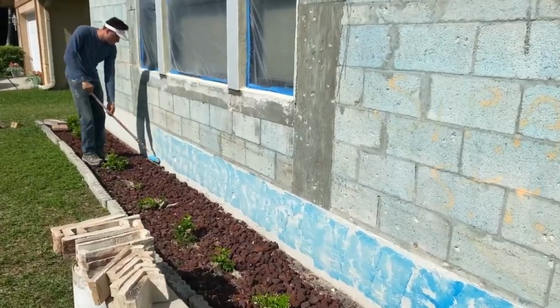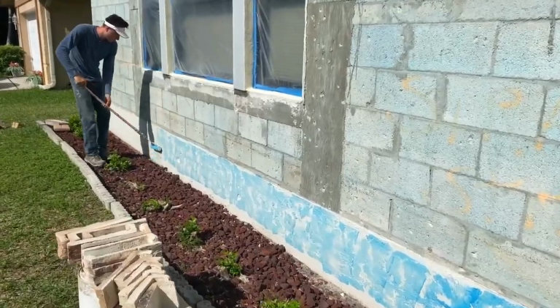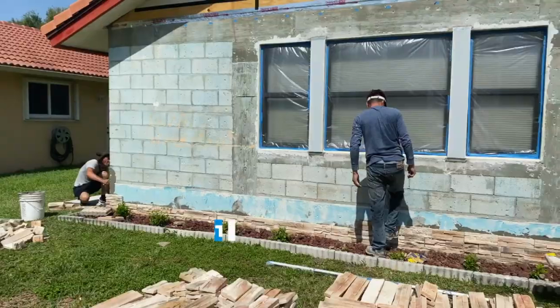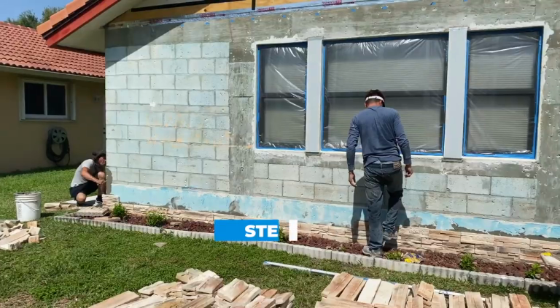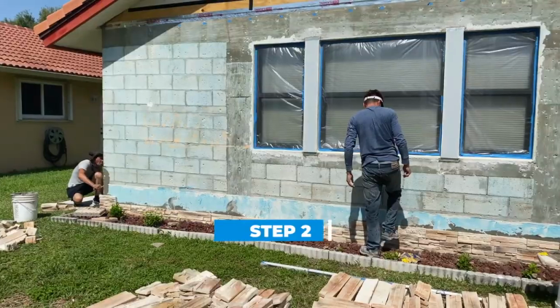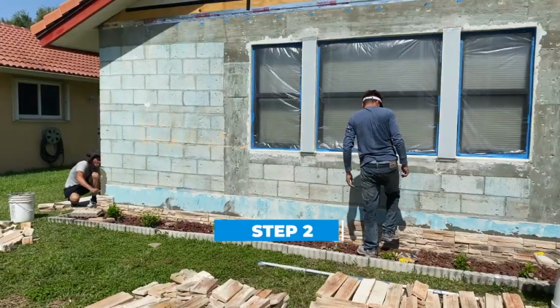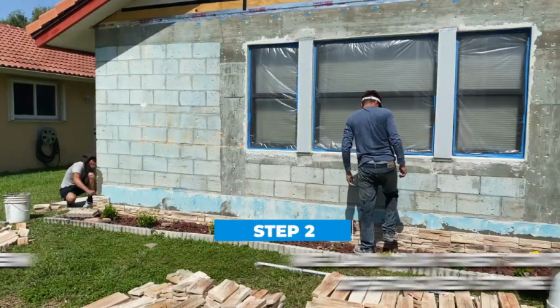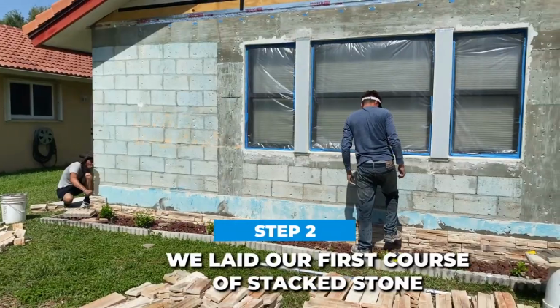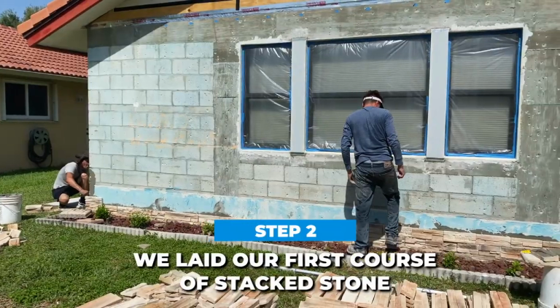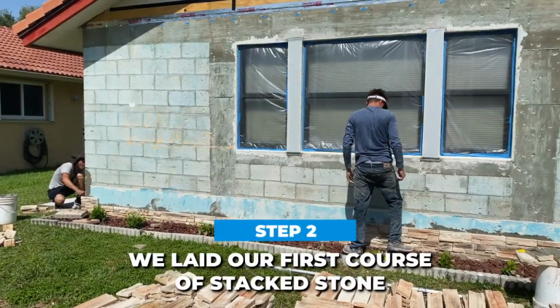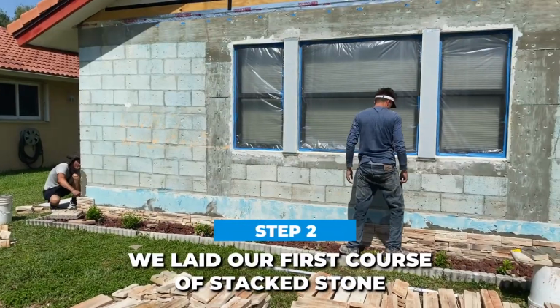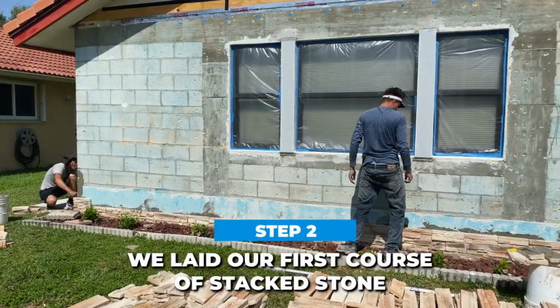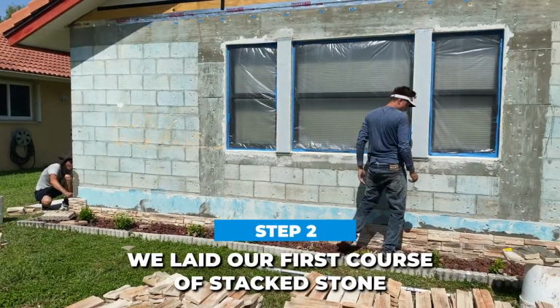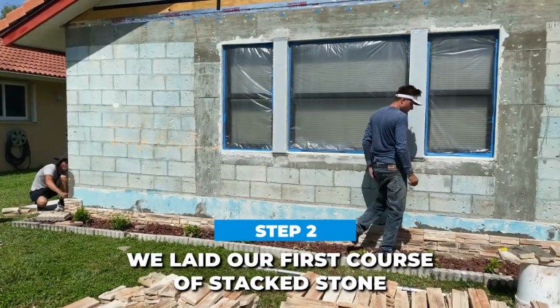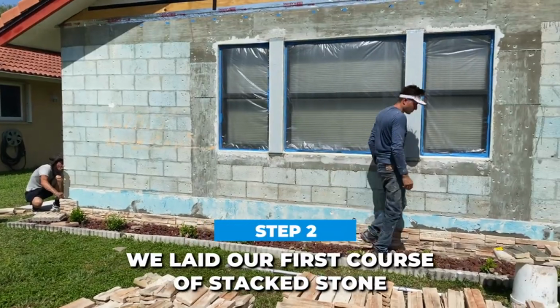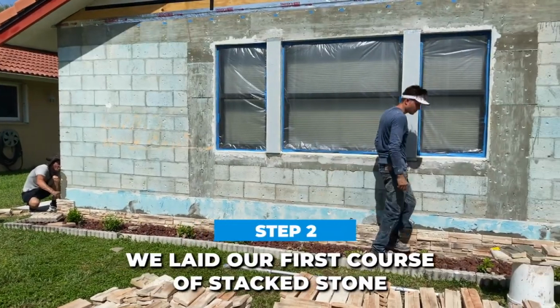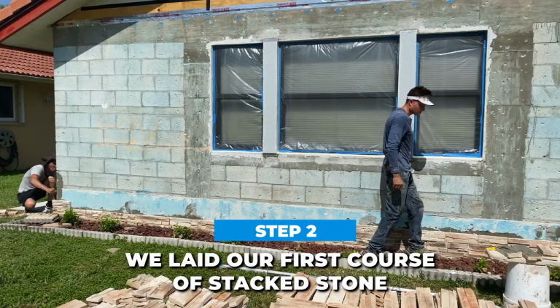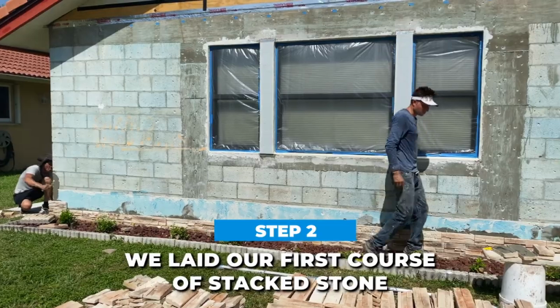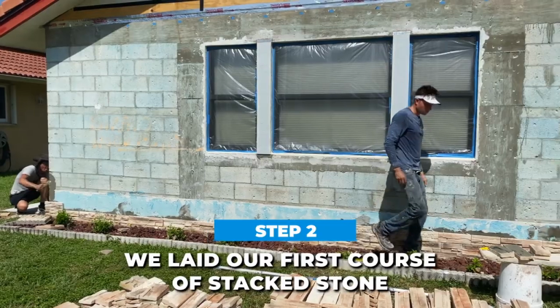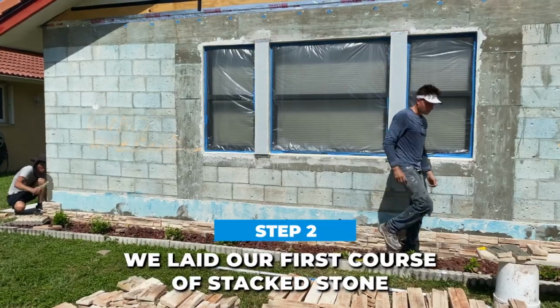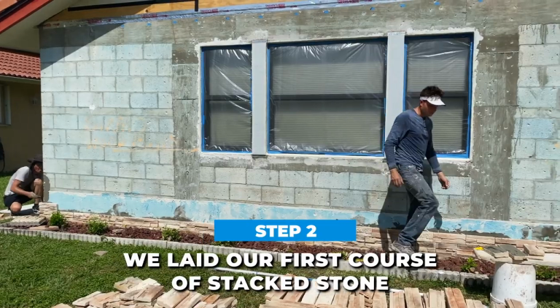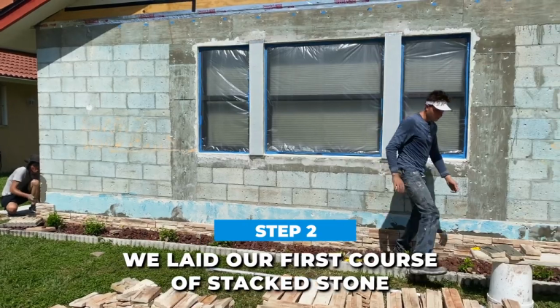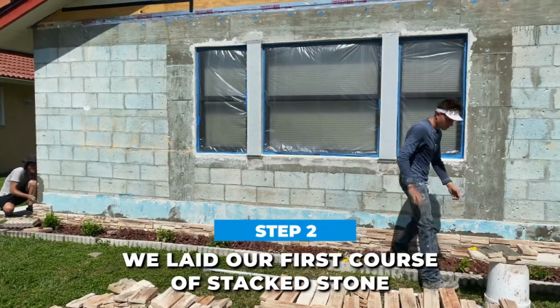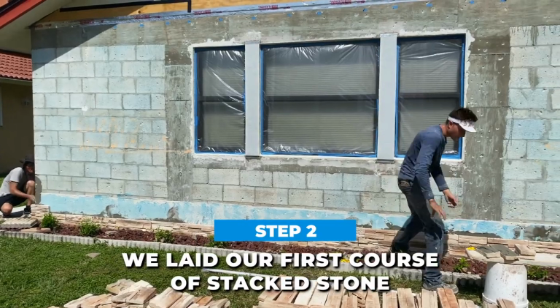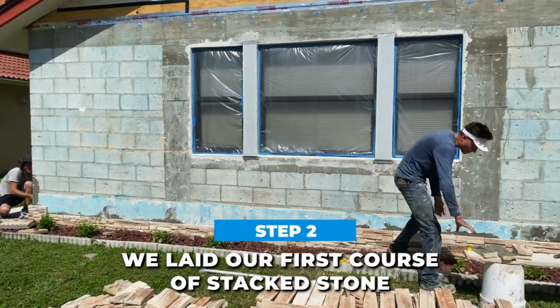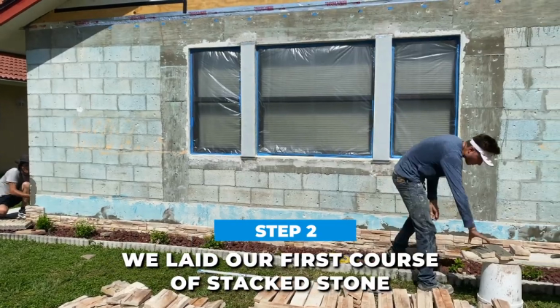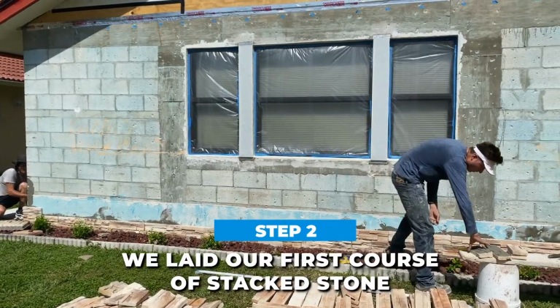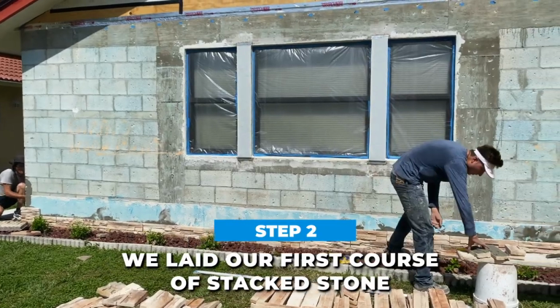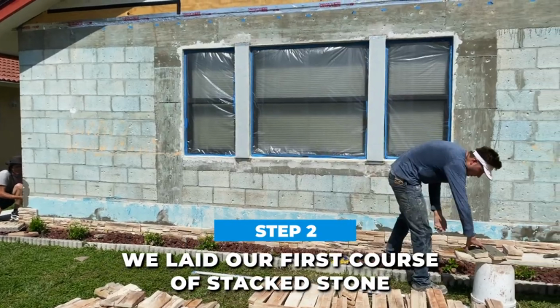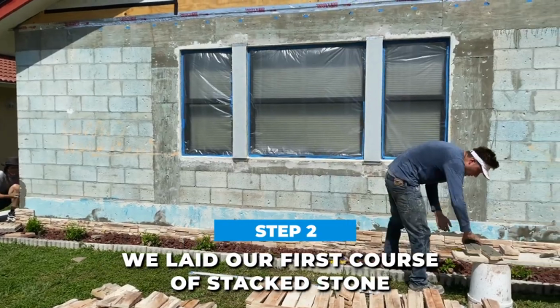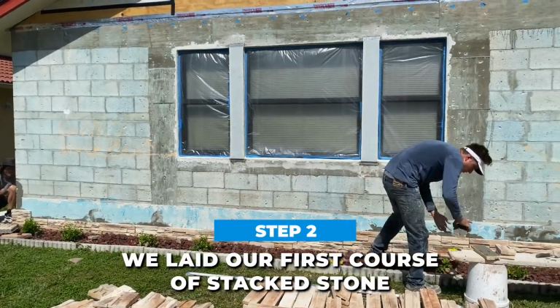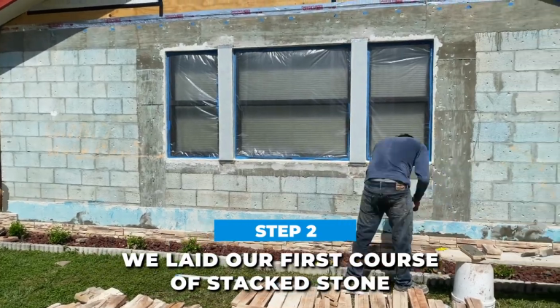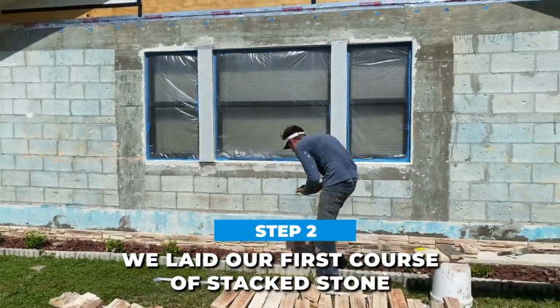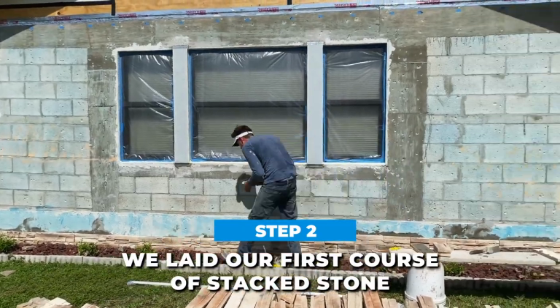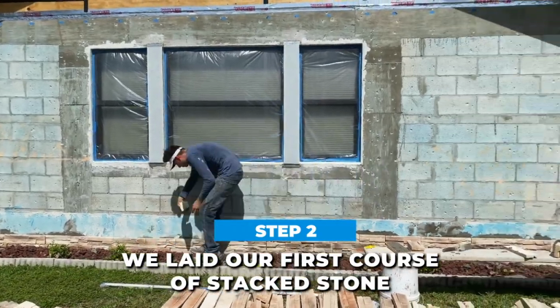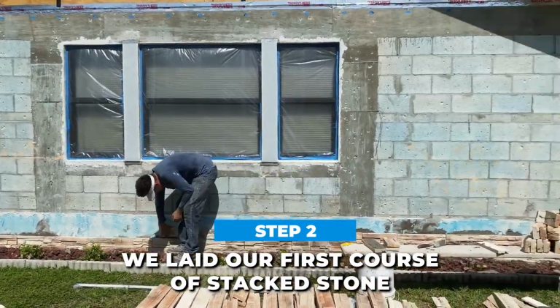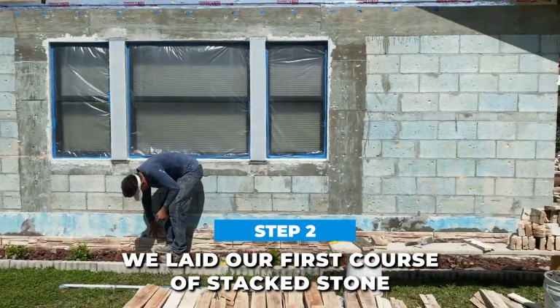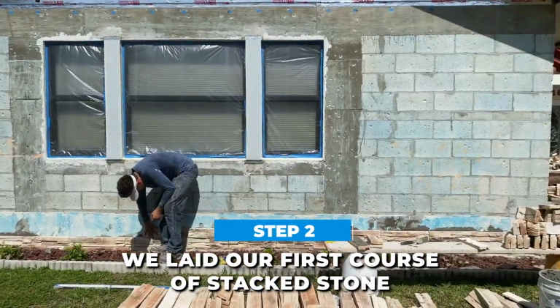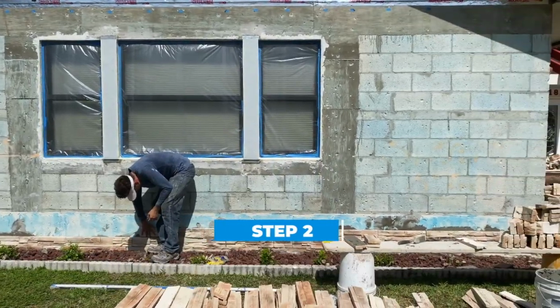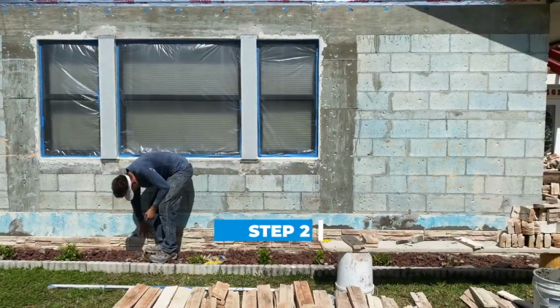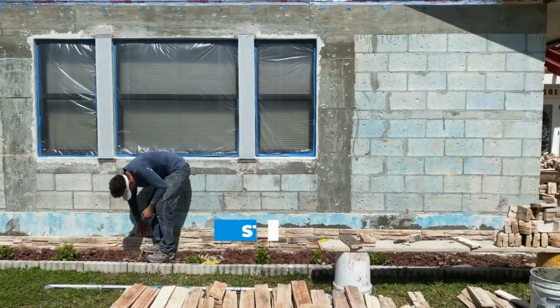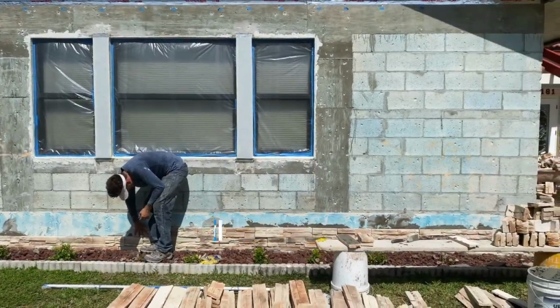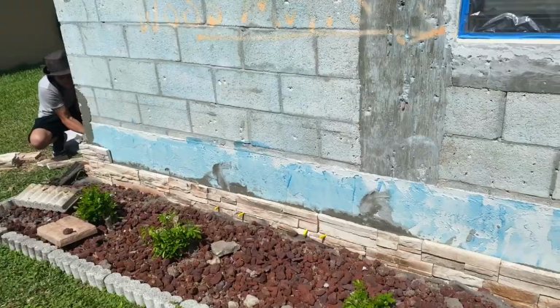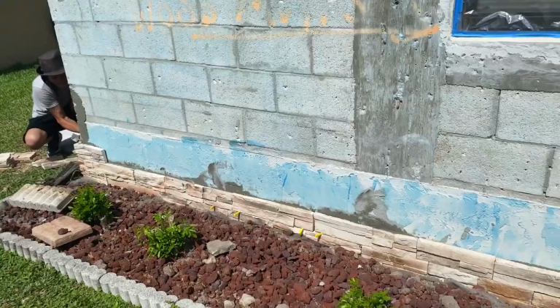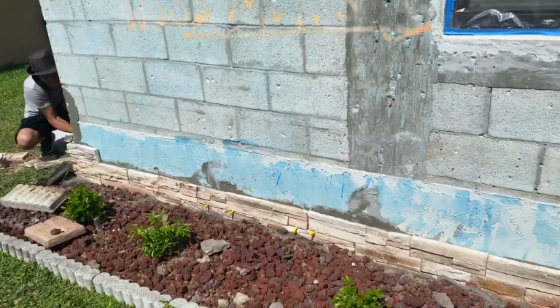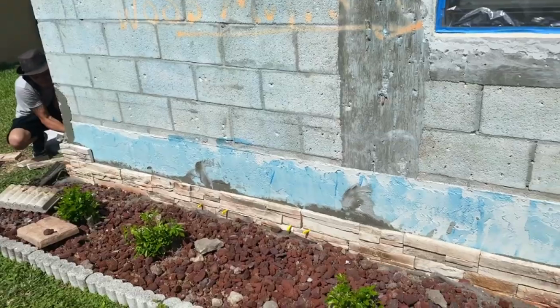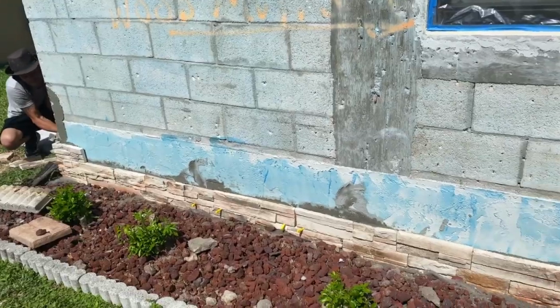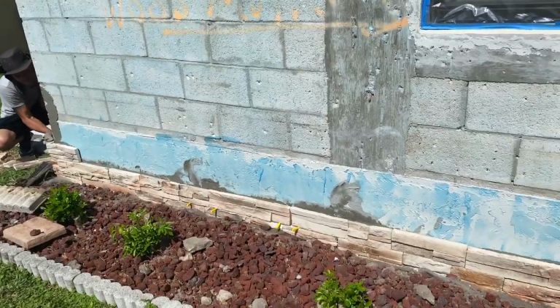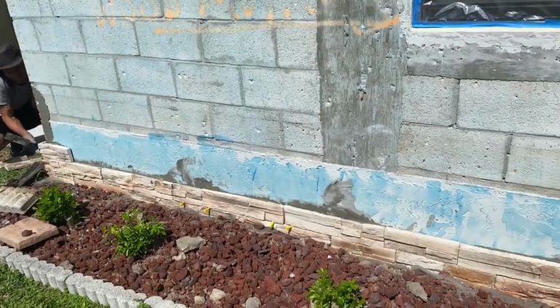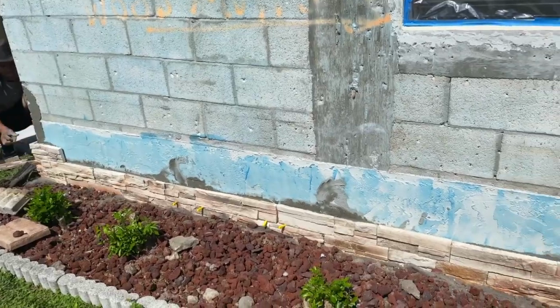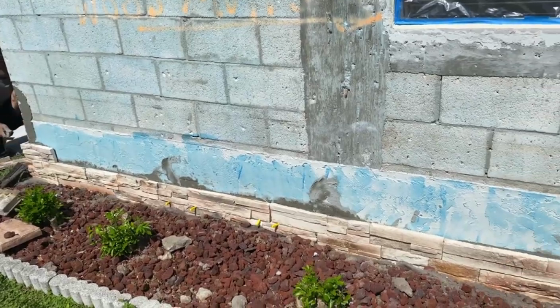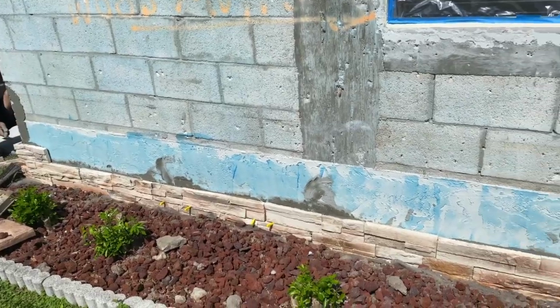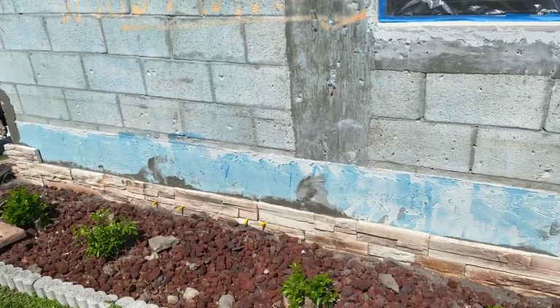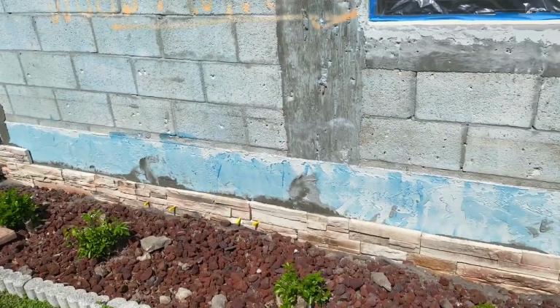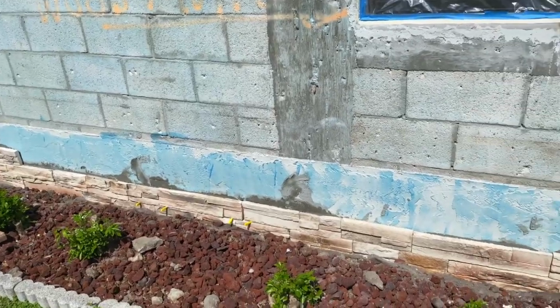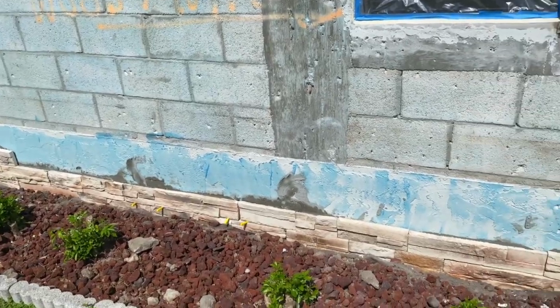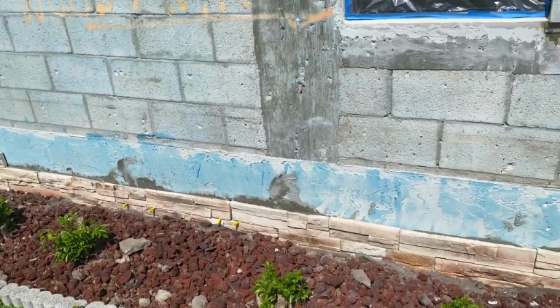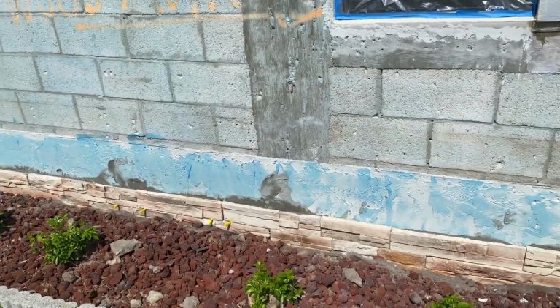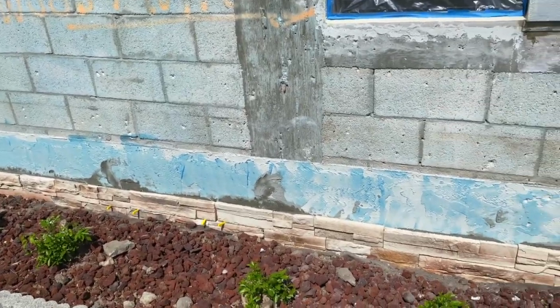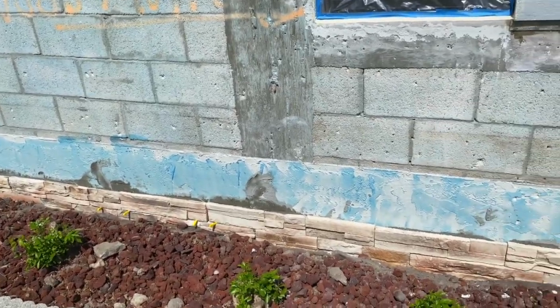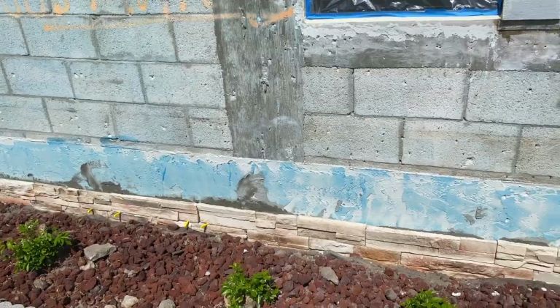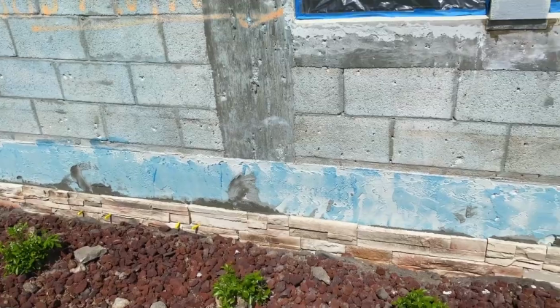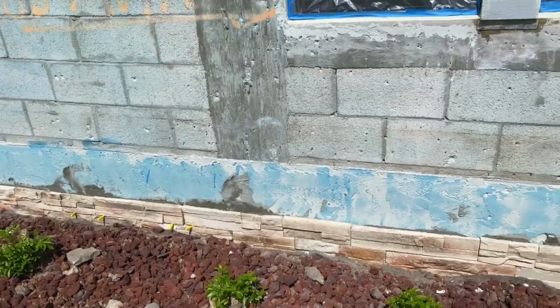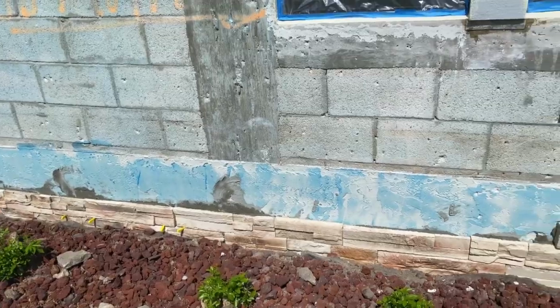Then we laid our first course of stacked stone. This layer of stones had to be perfectly level to establish our elevation for the rest of the stone wall.